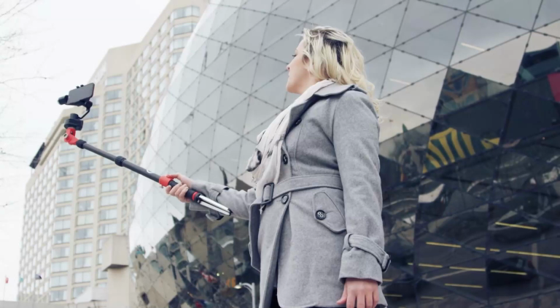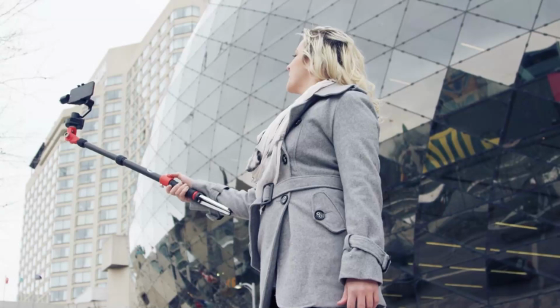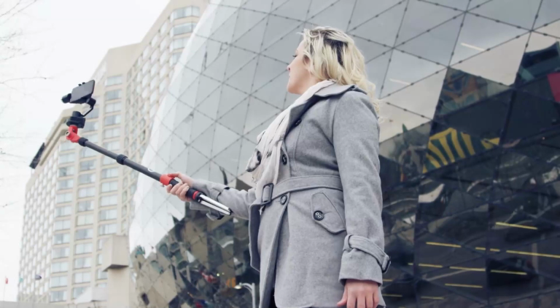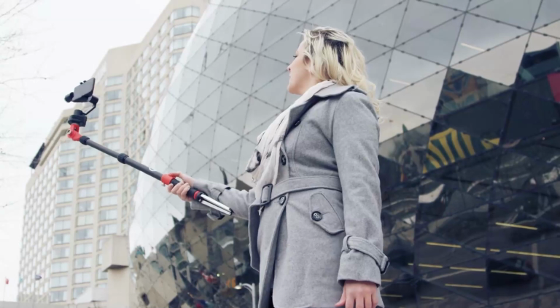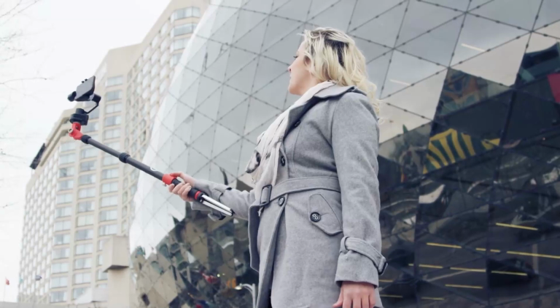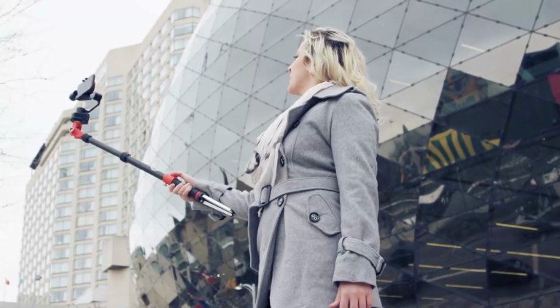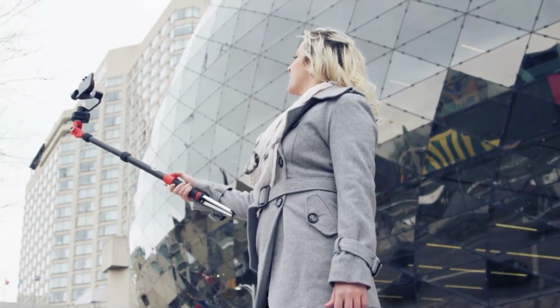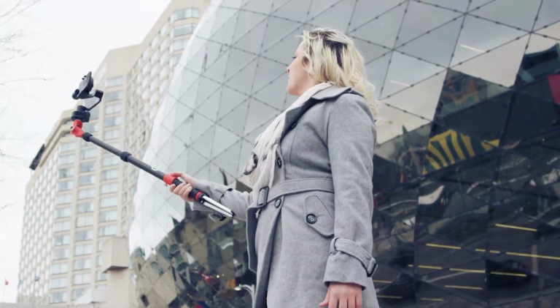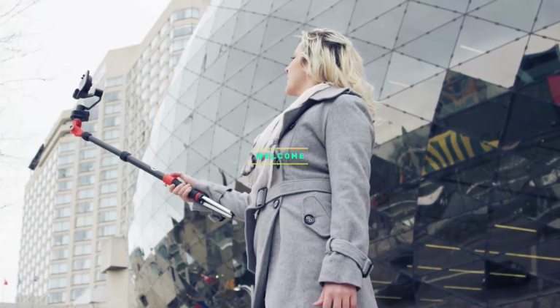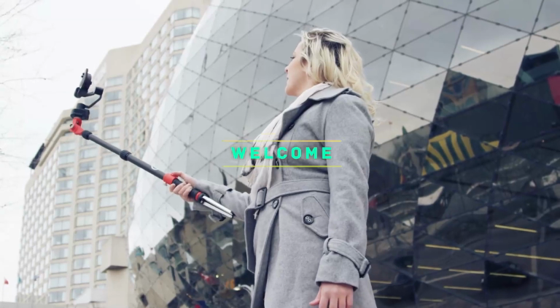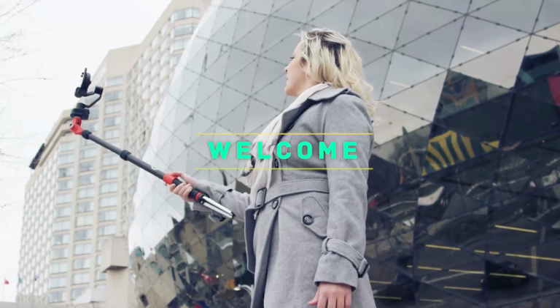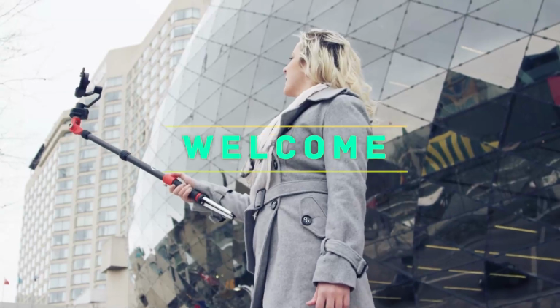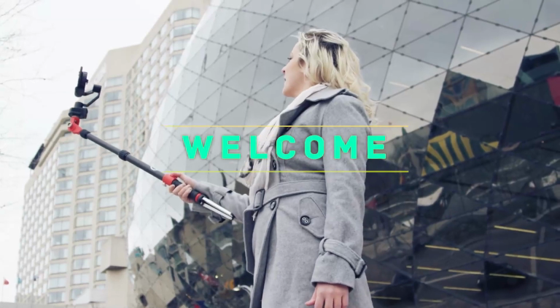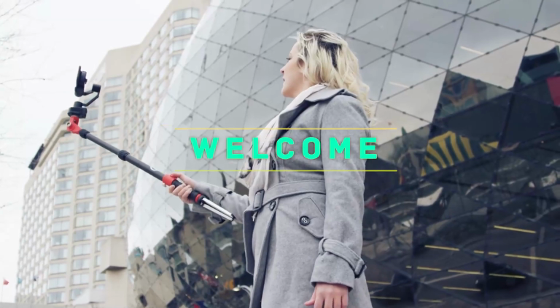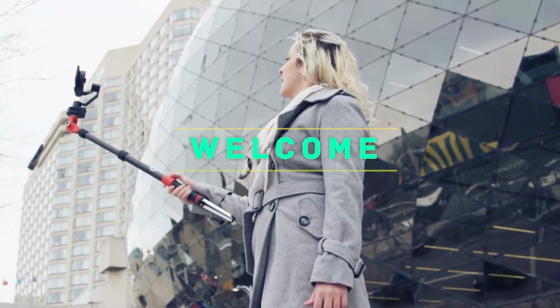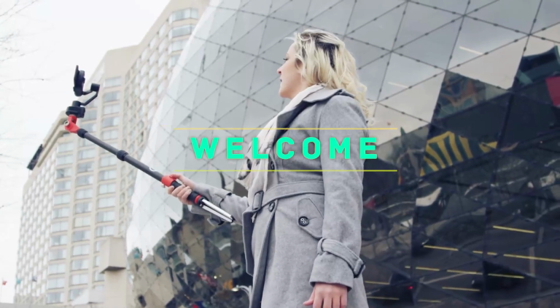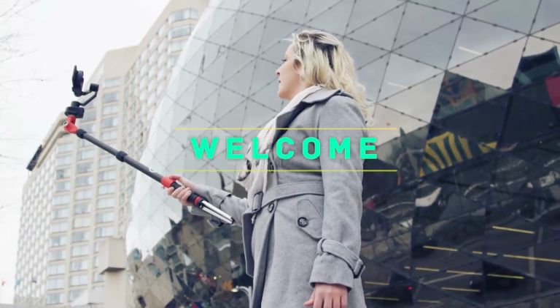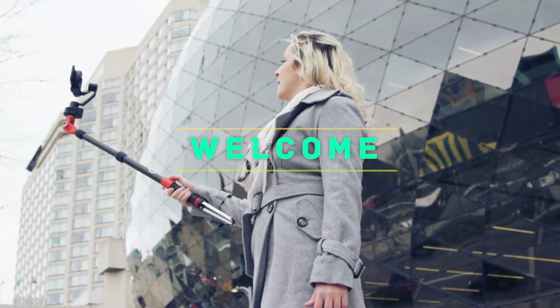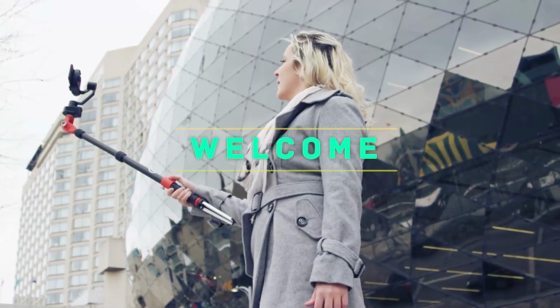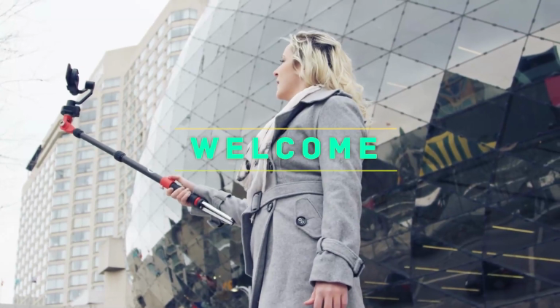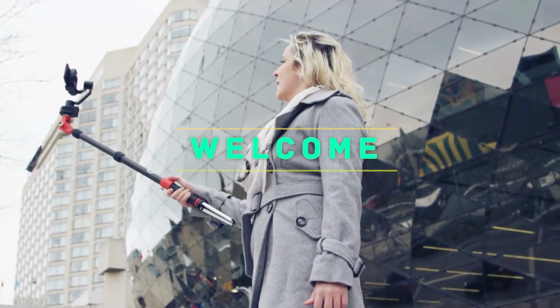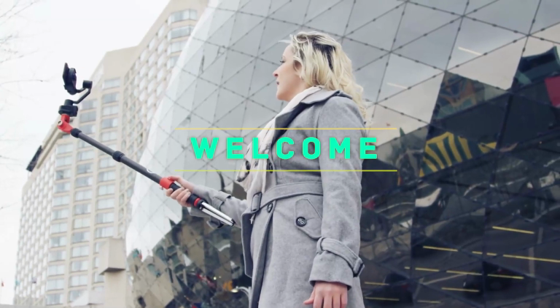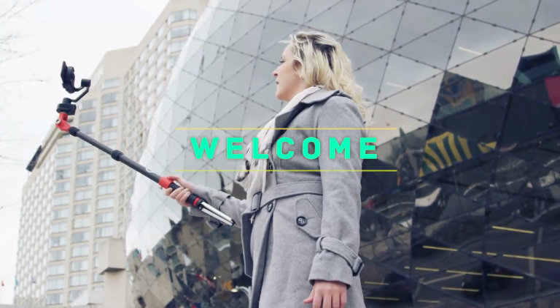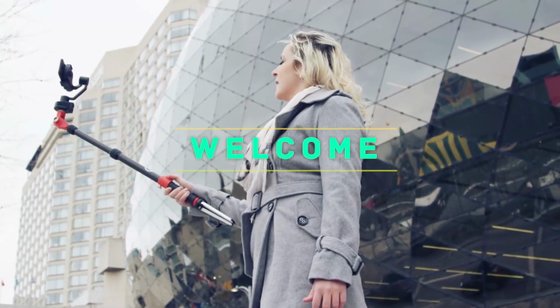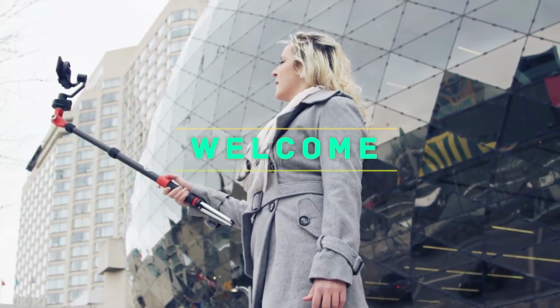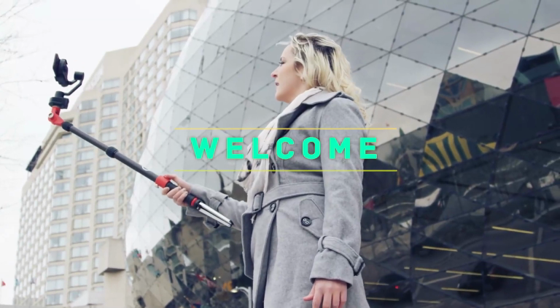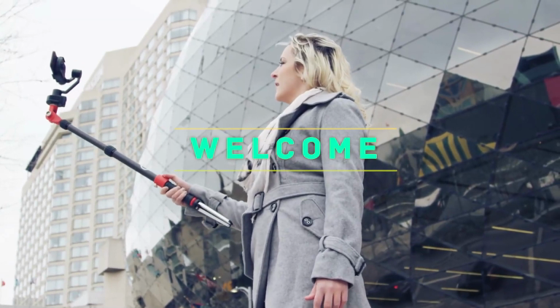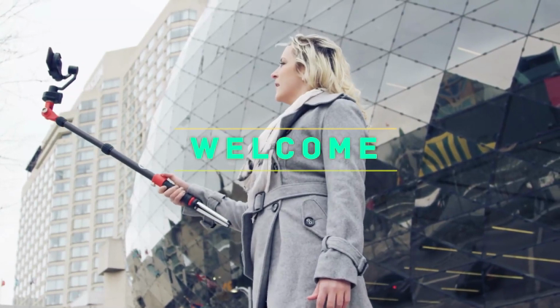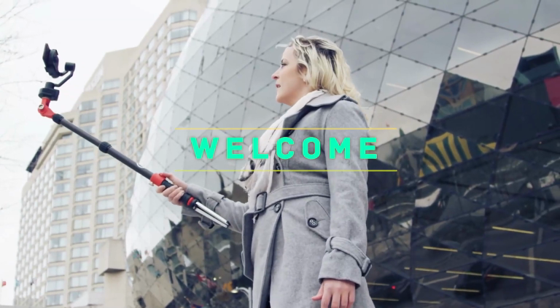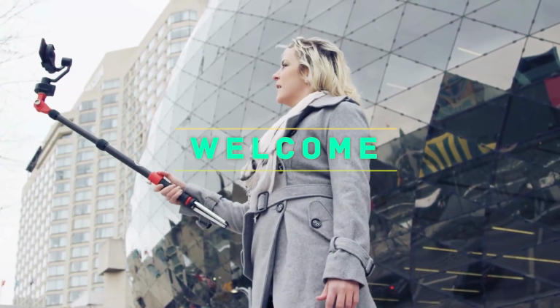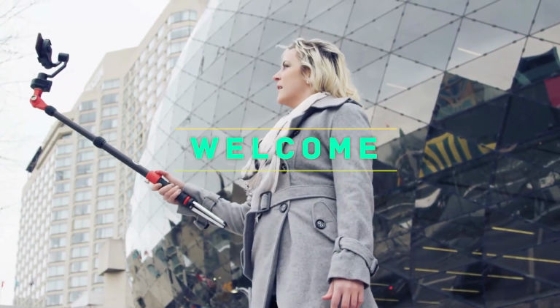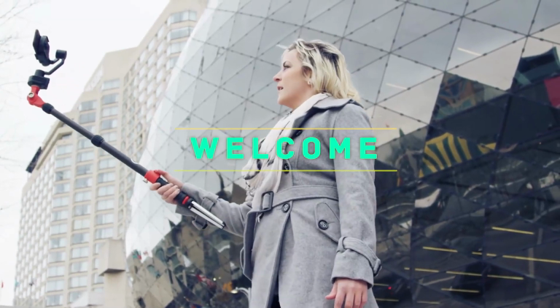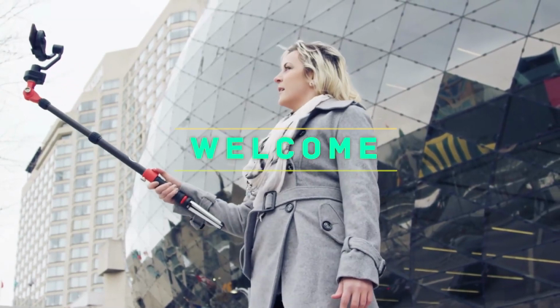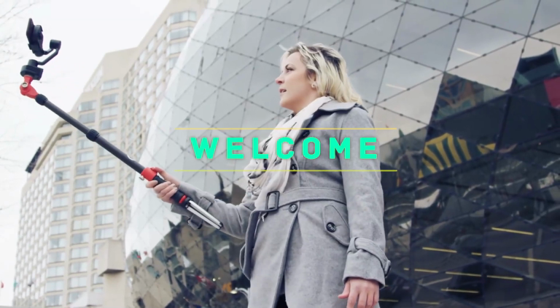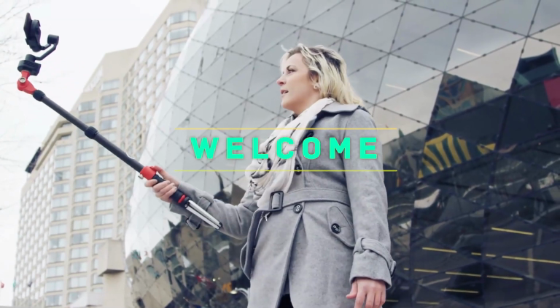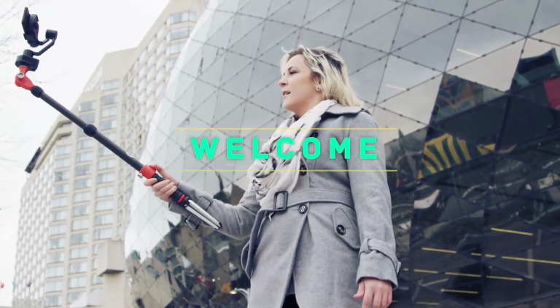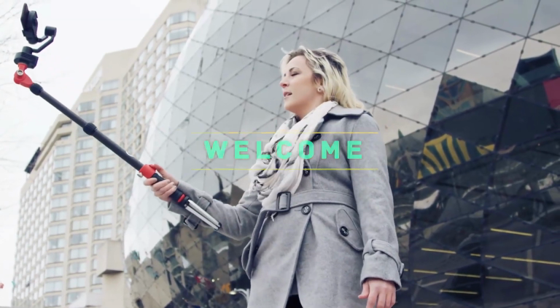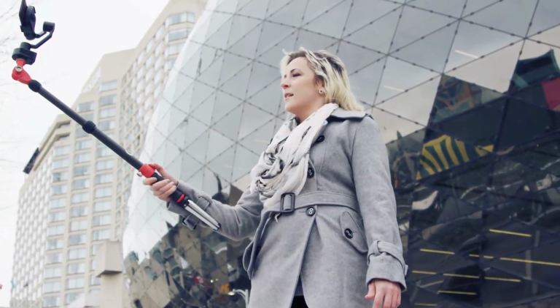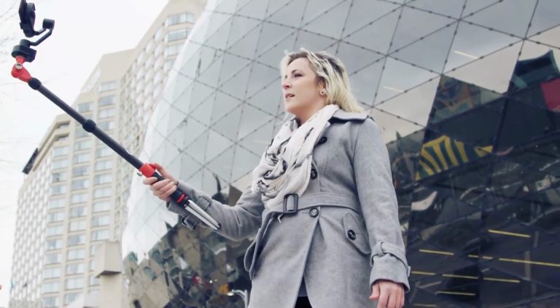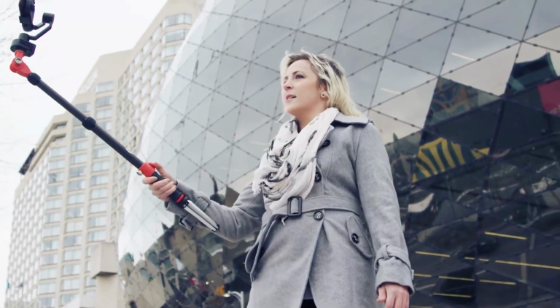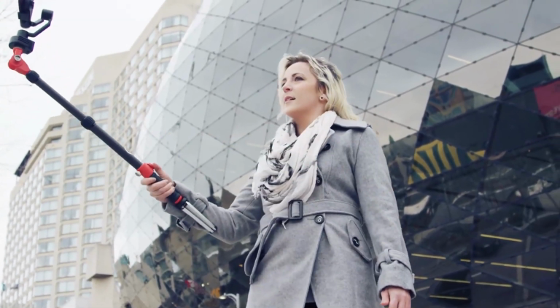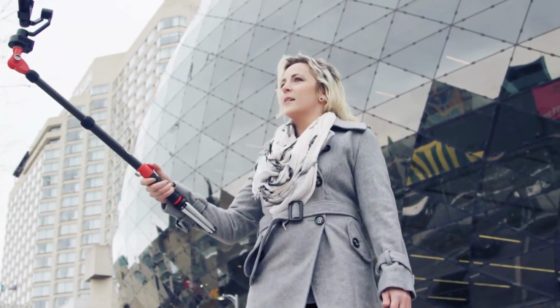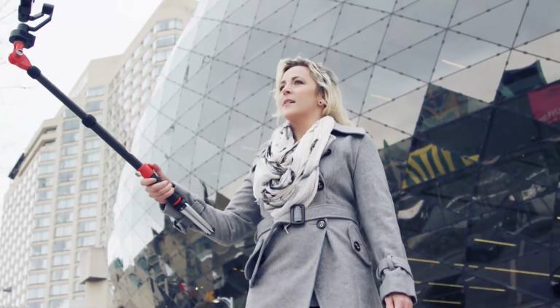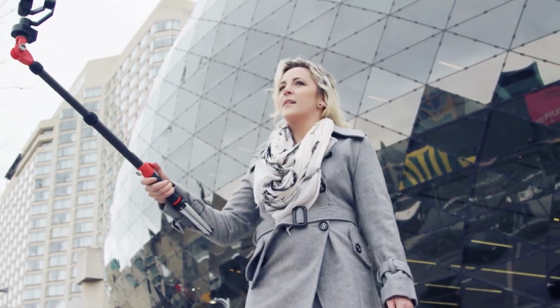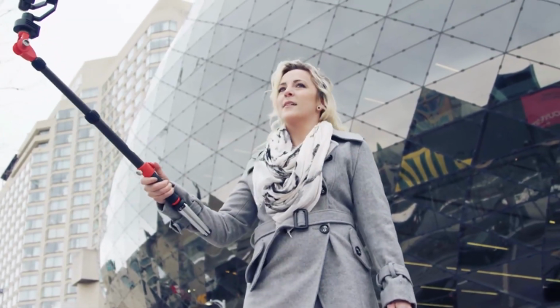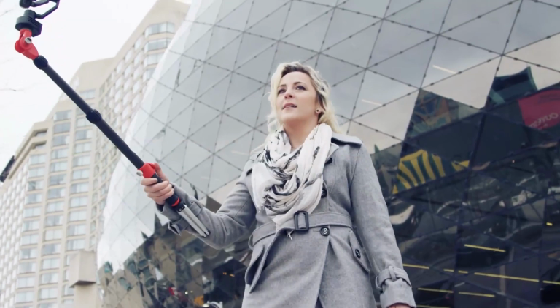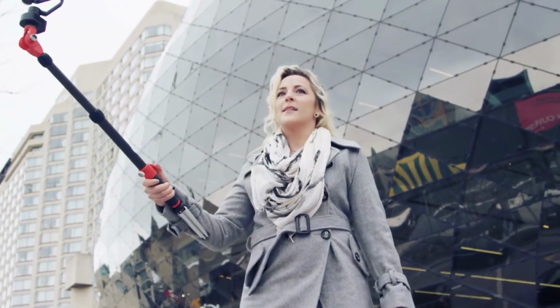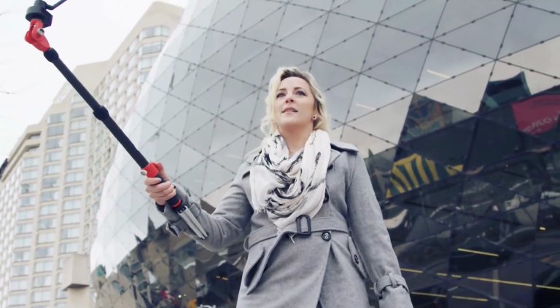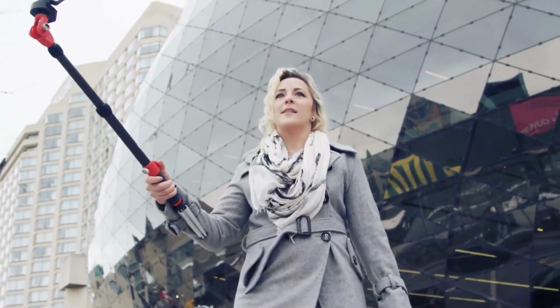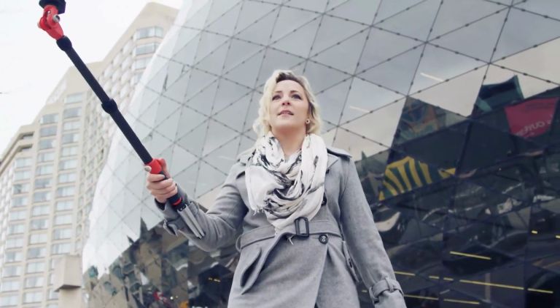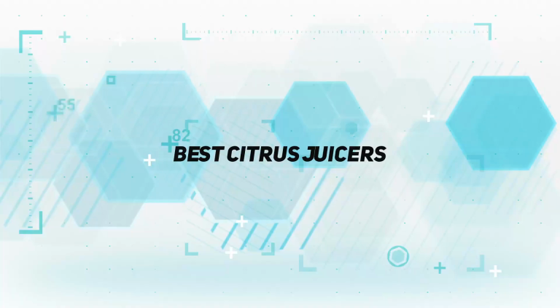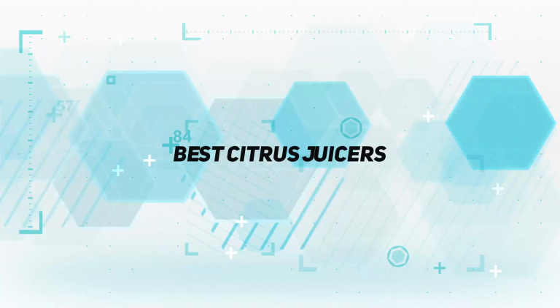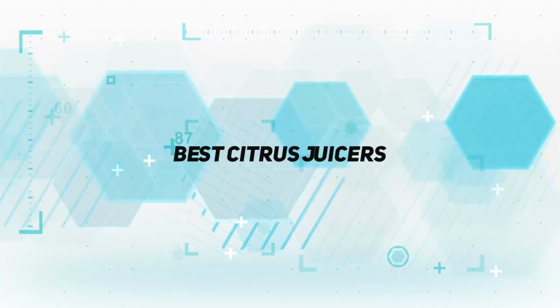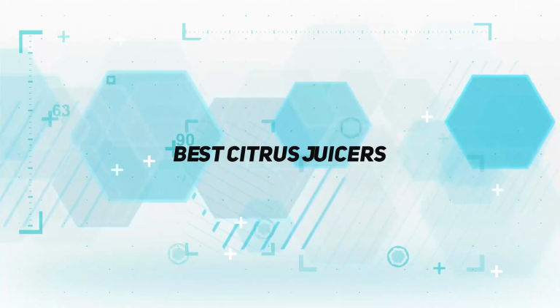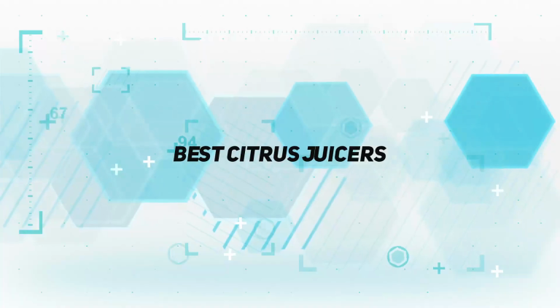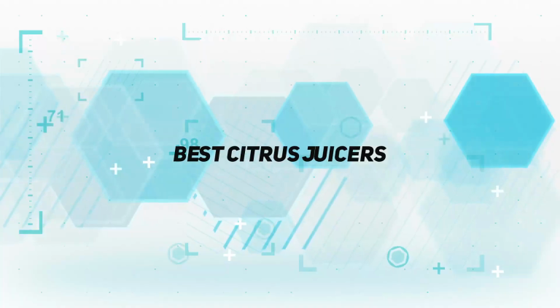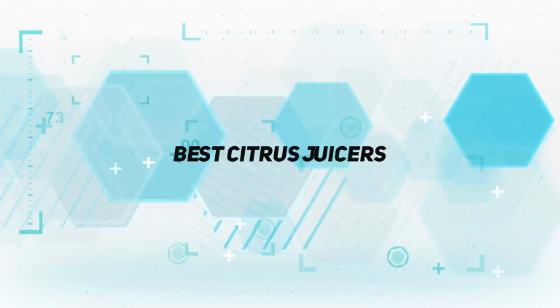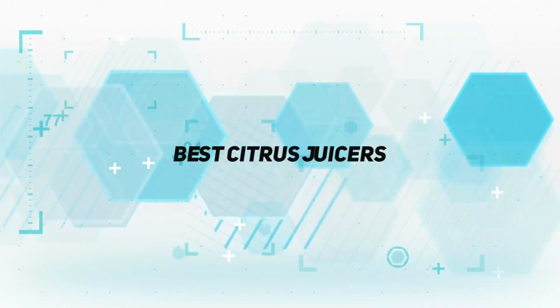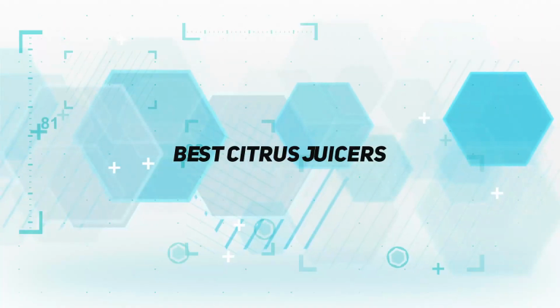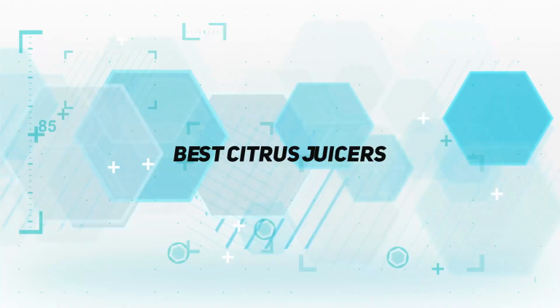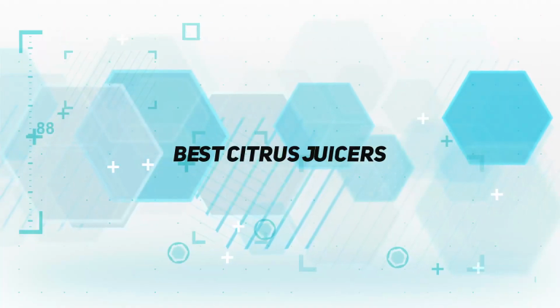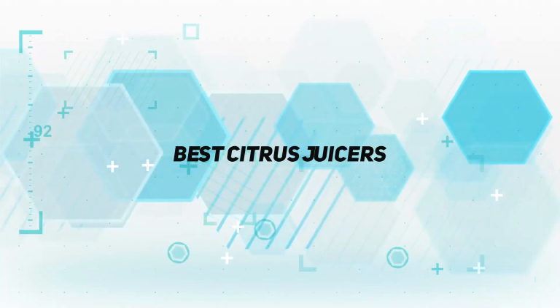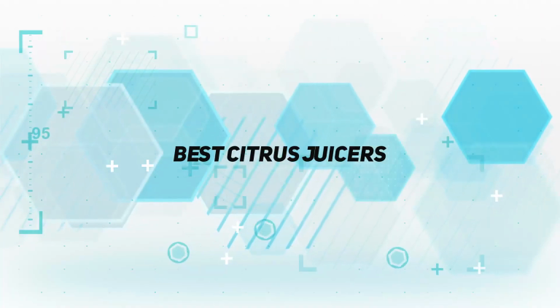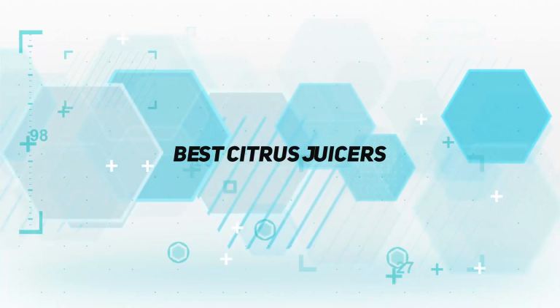Hey, welcome back to my channel. In this video, I'm going to talk about the top 5 best citrus juicers.